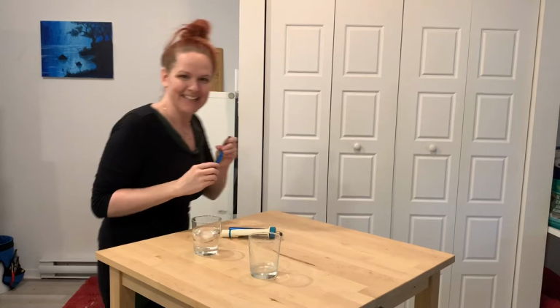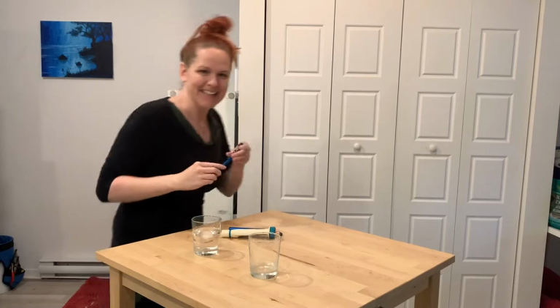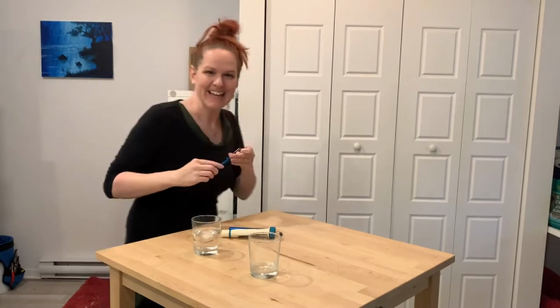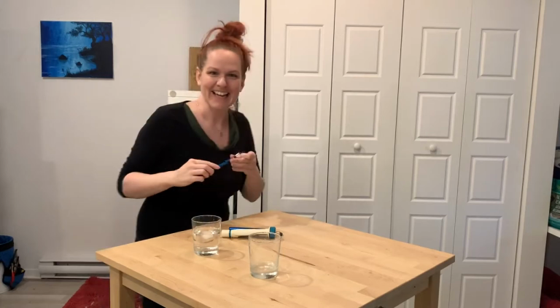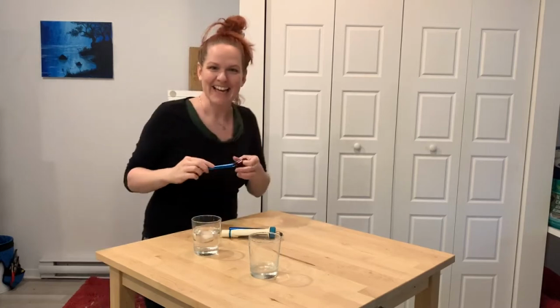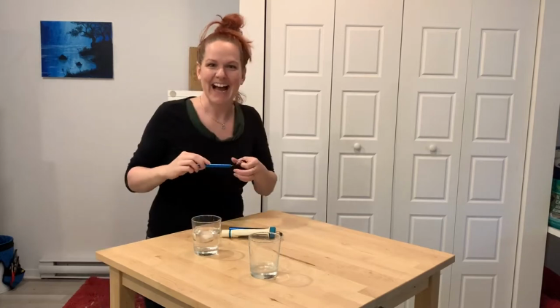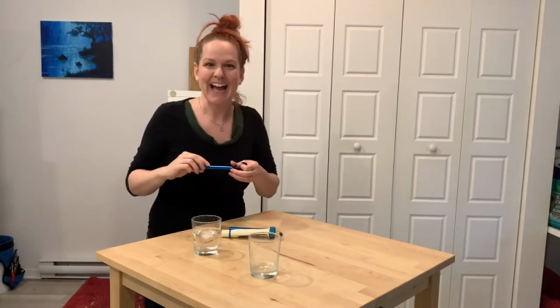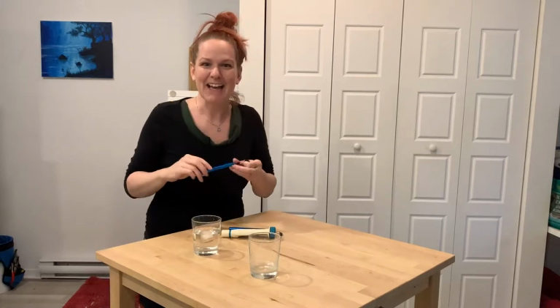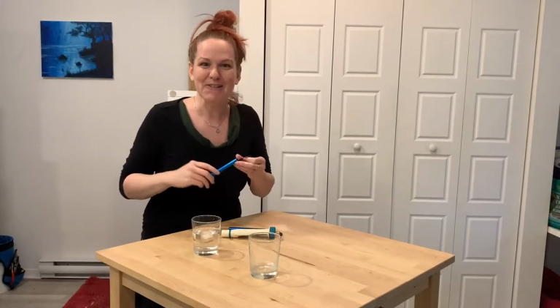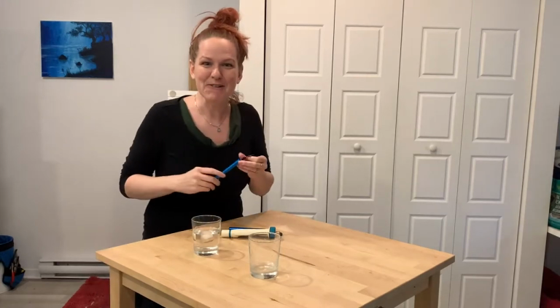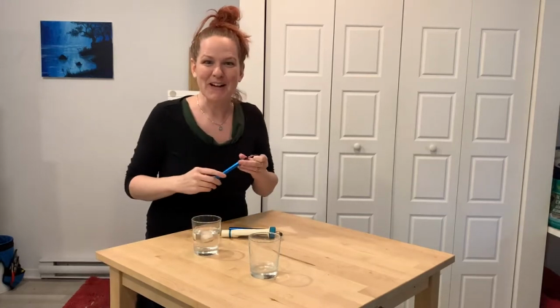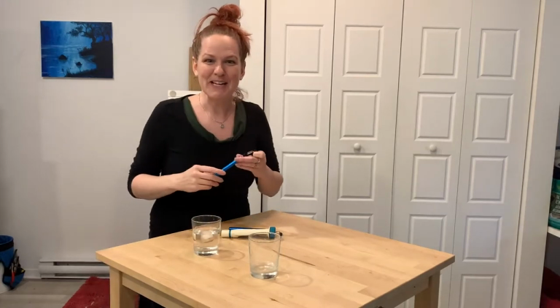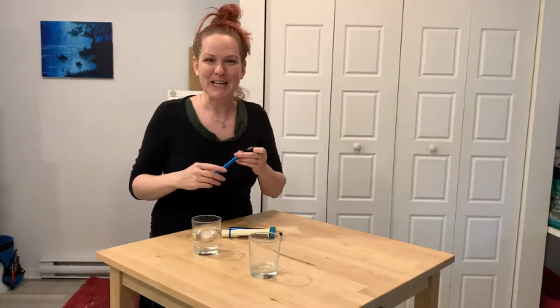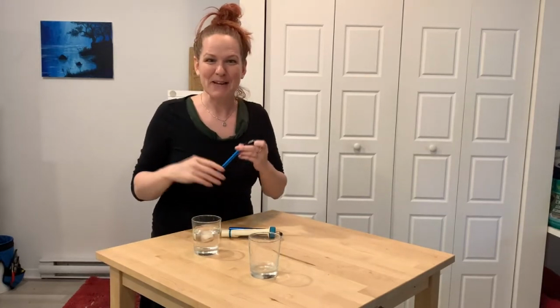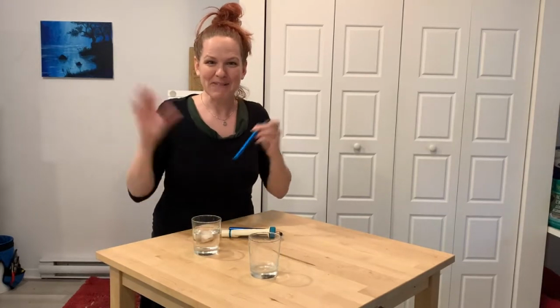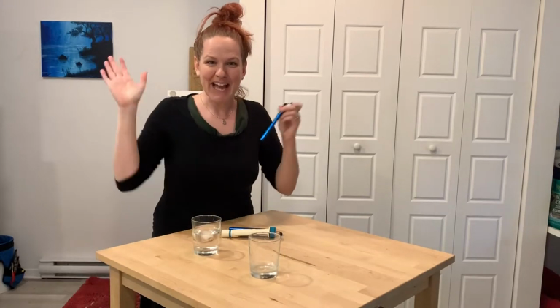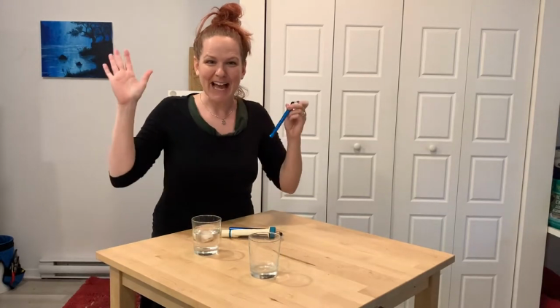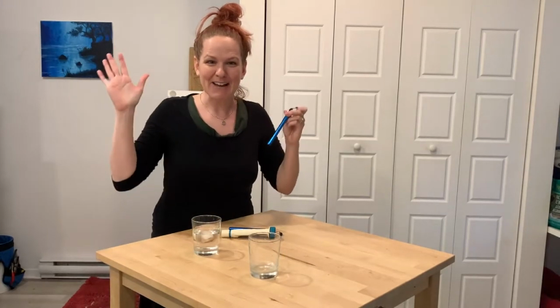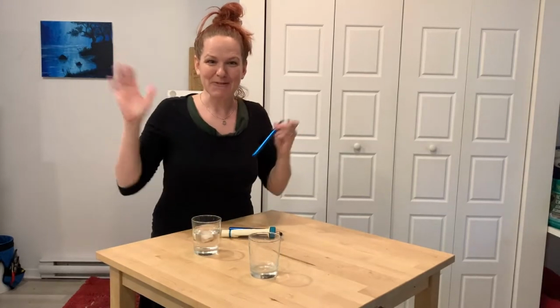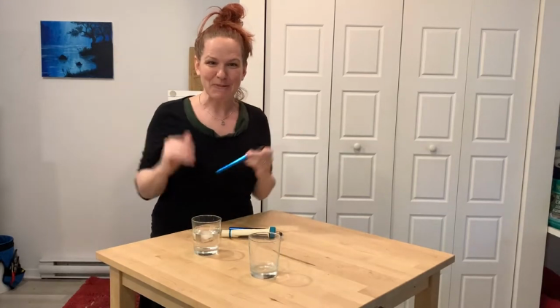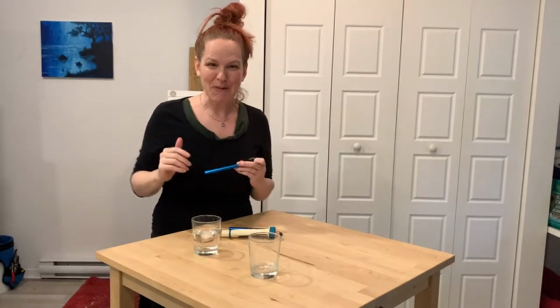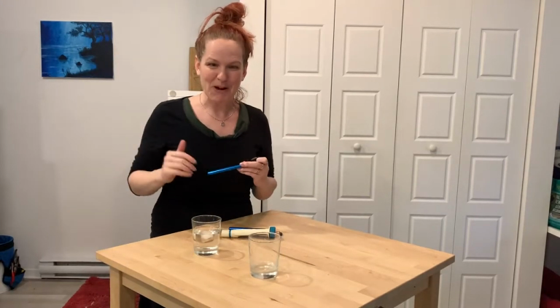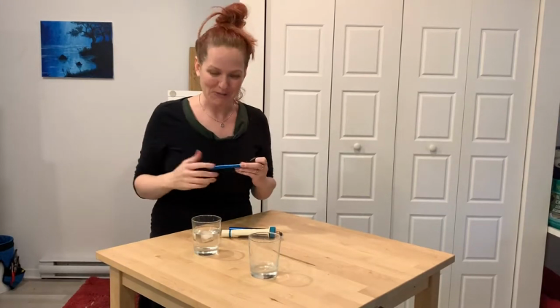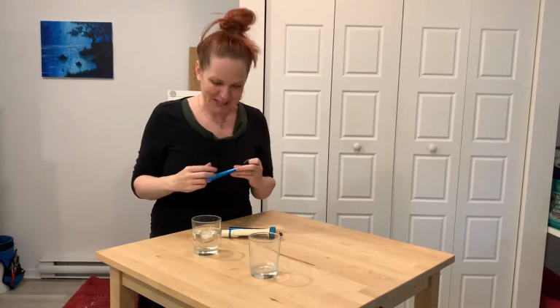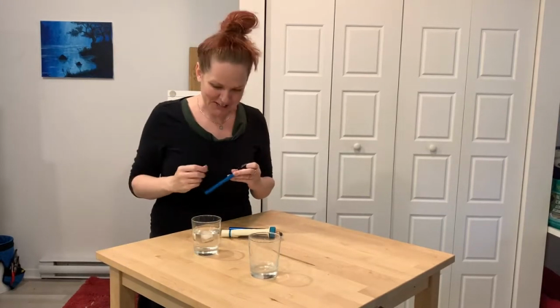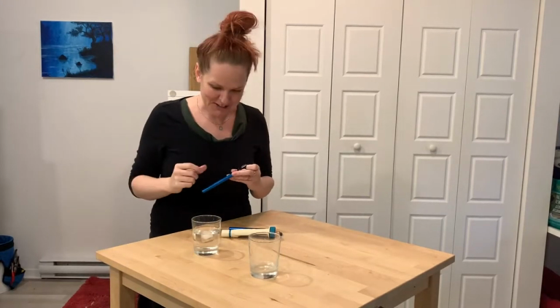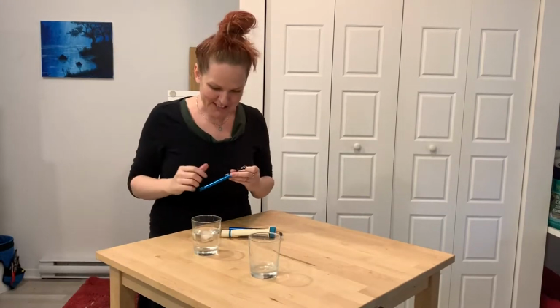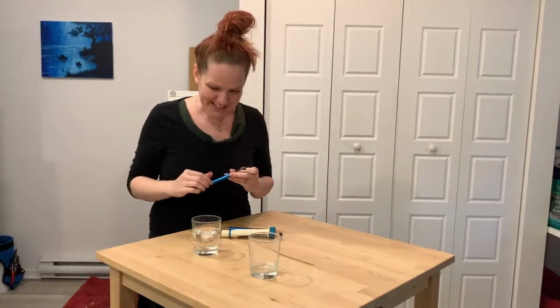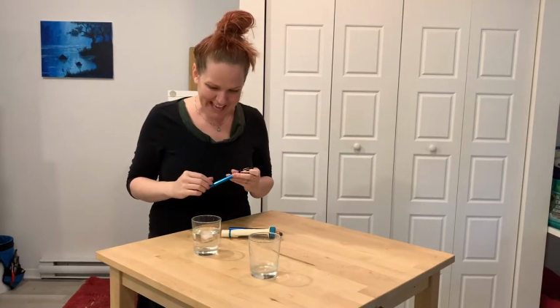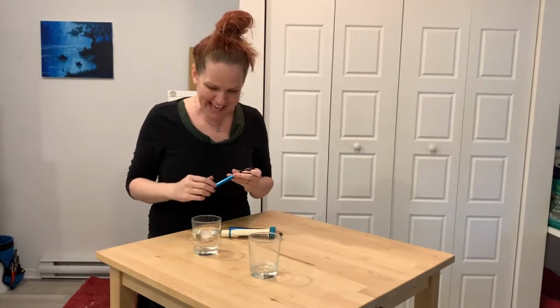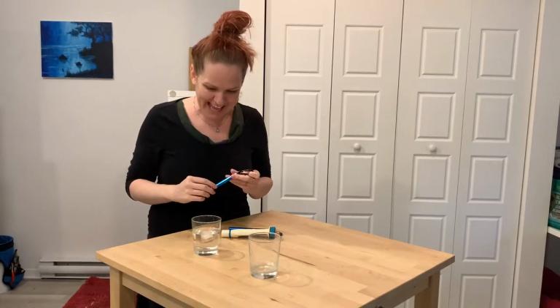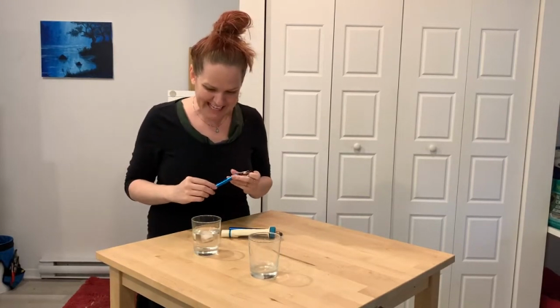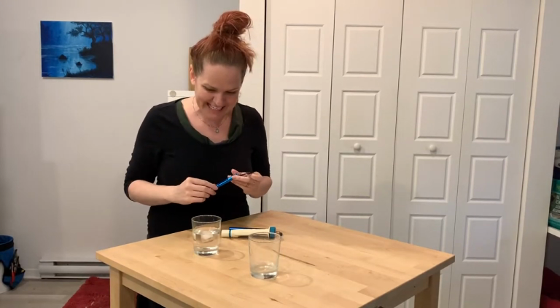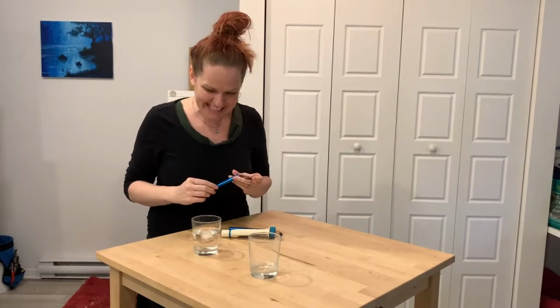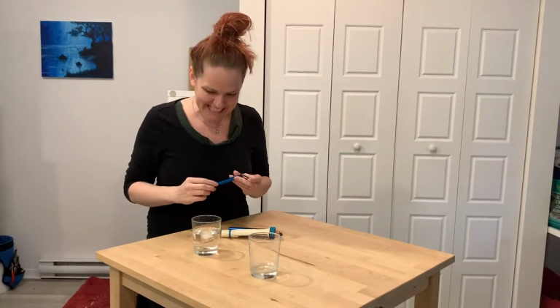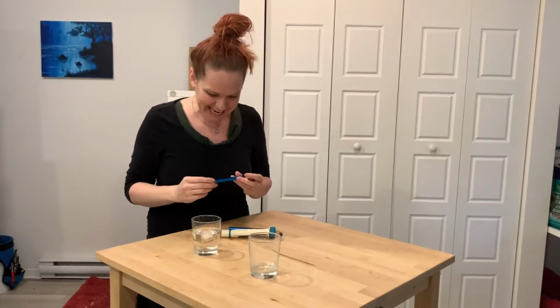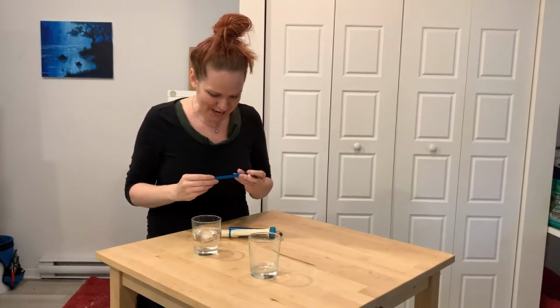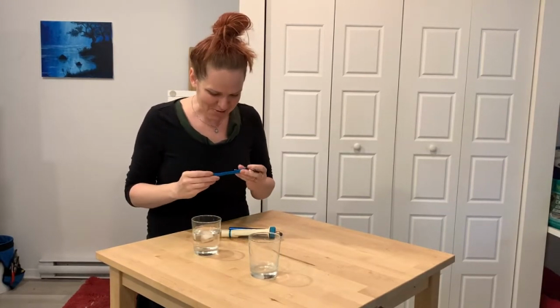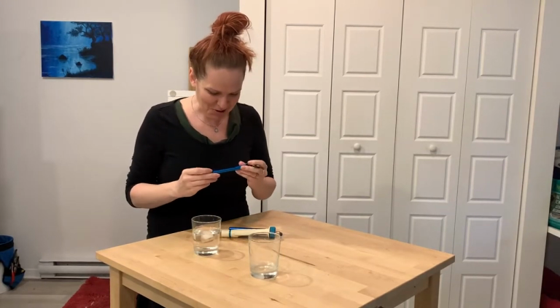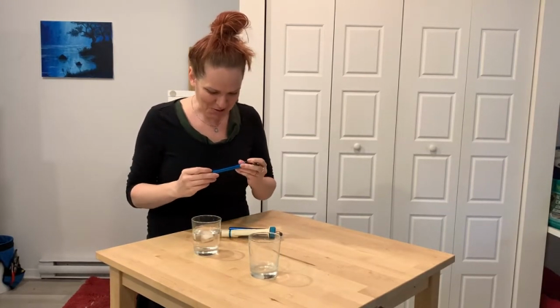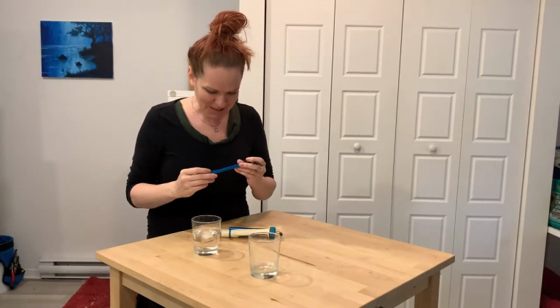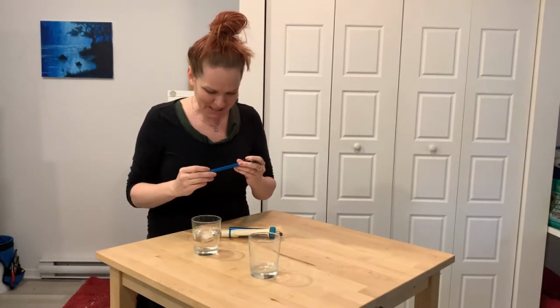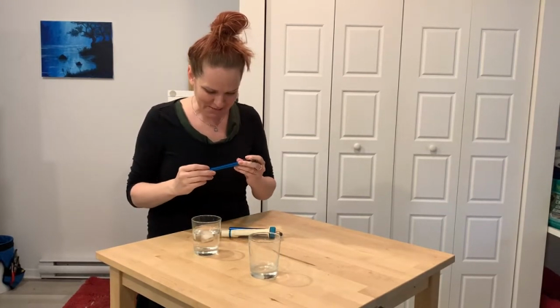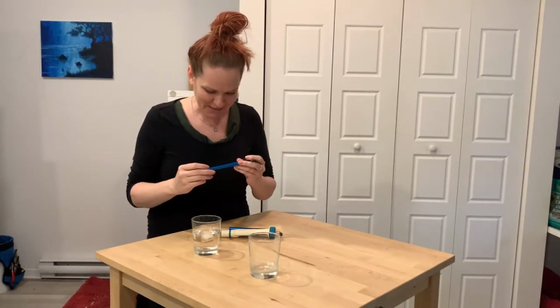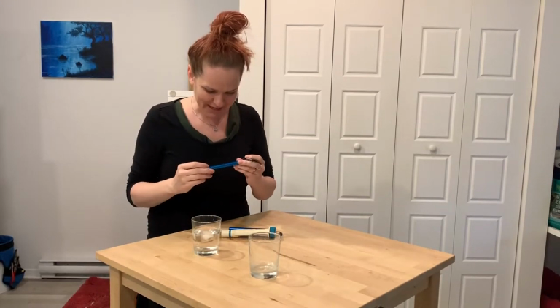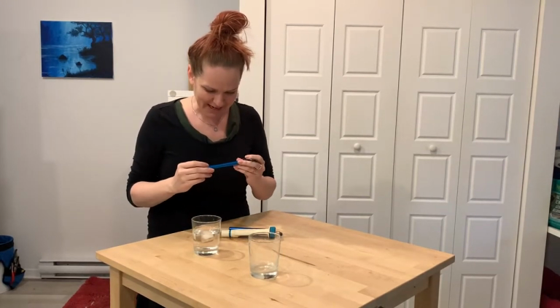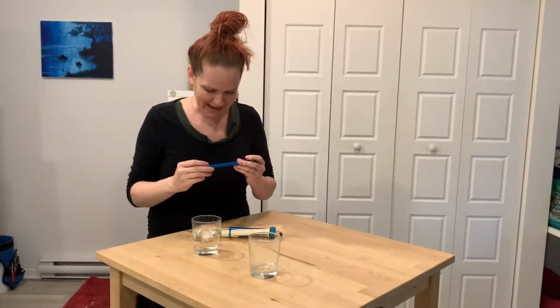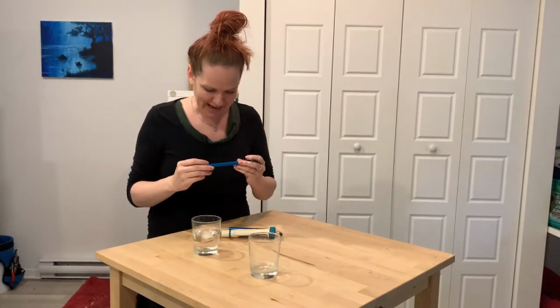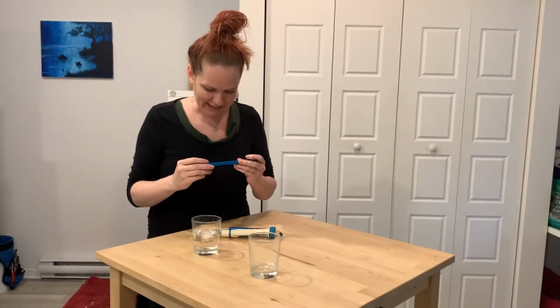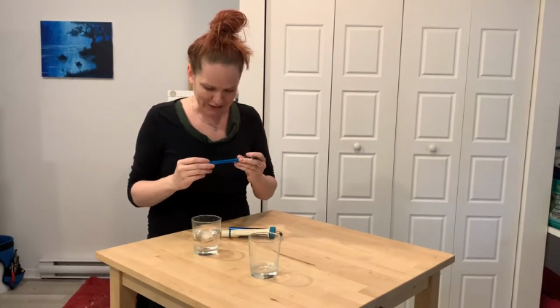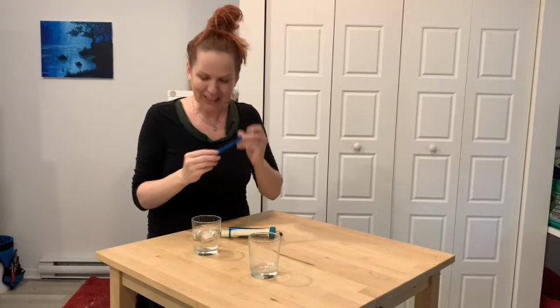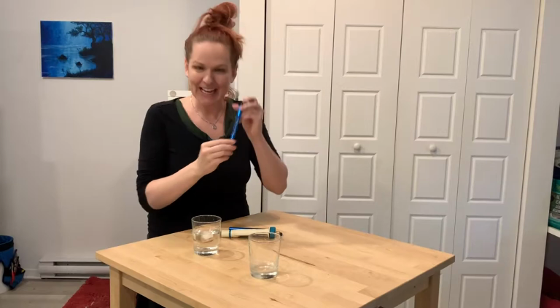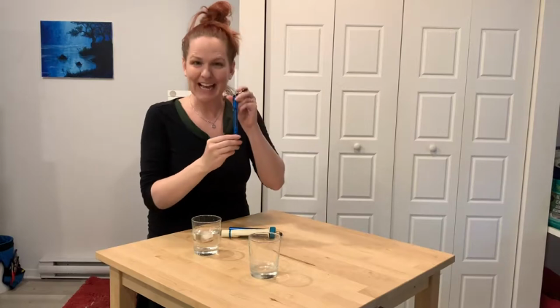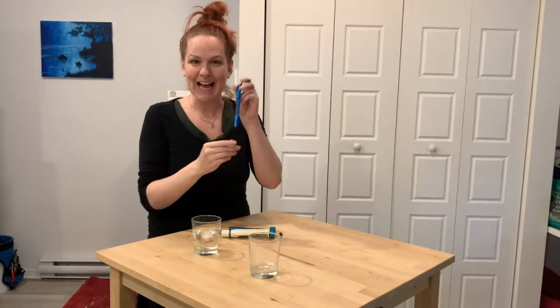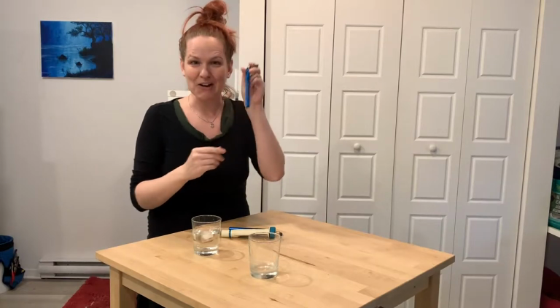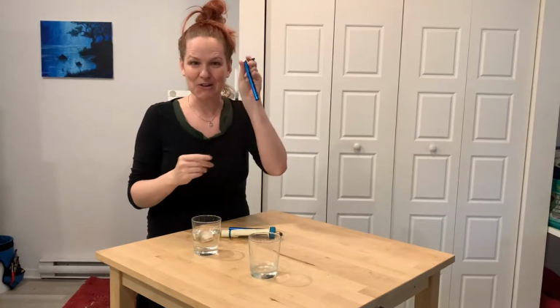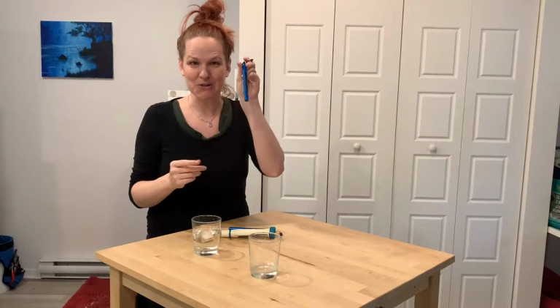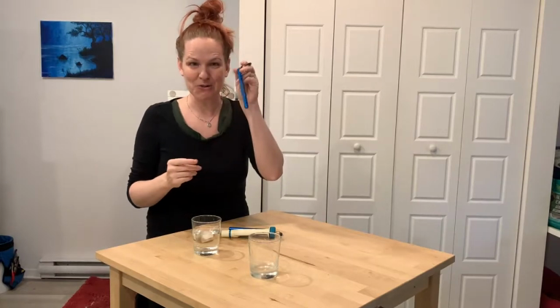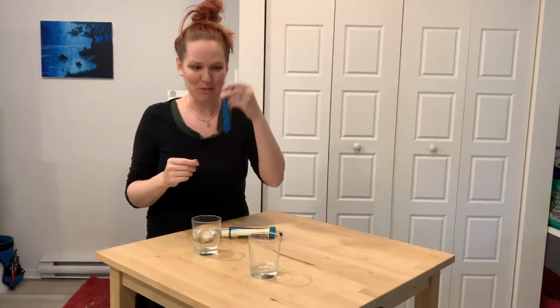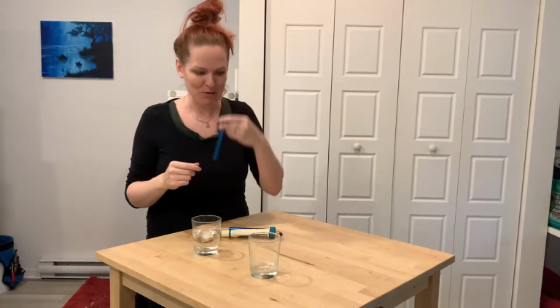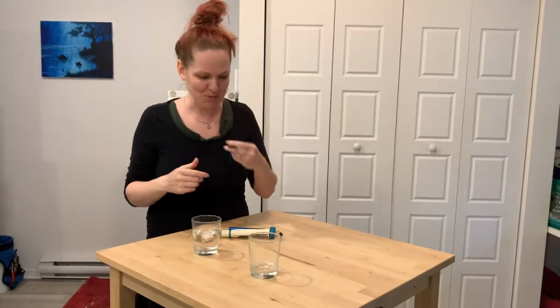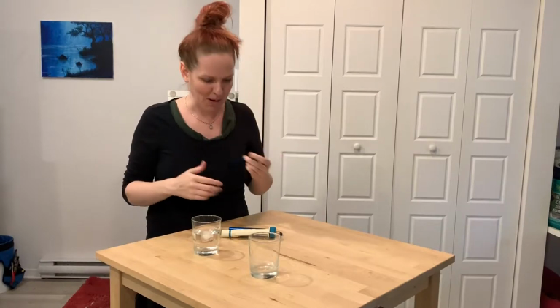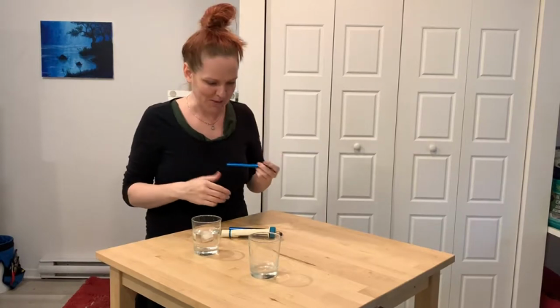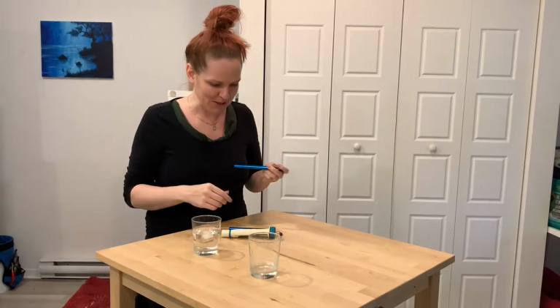Hi everyone, I'm Kat from Water Rangers and today we're going to be looking at our stream thermometer.